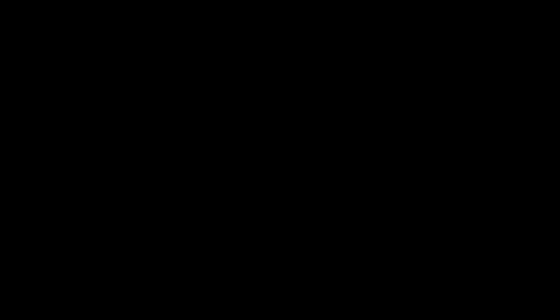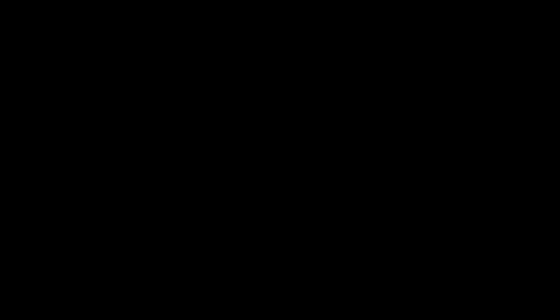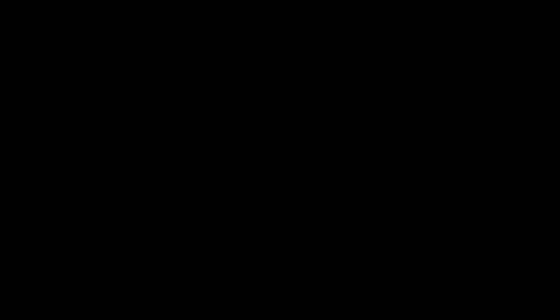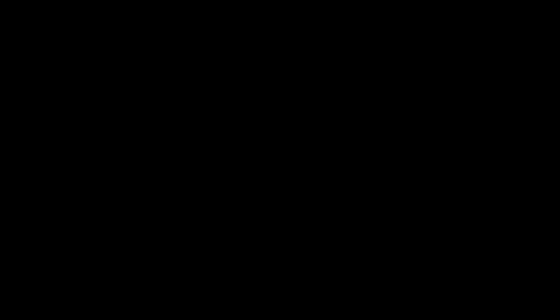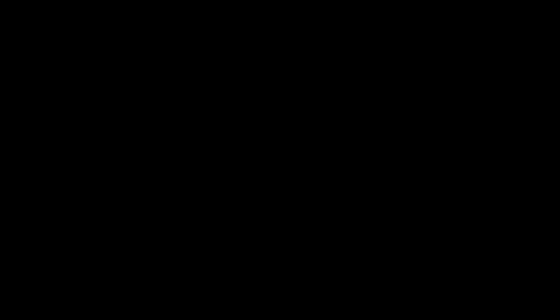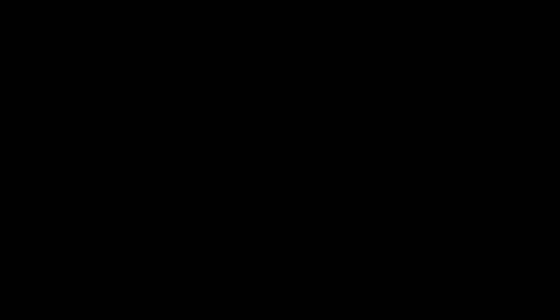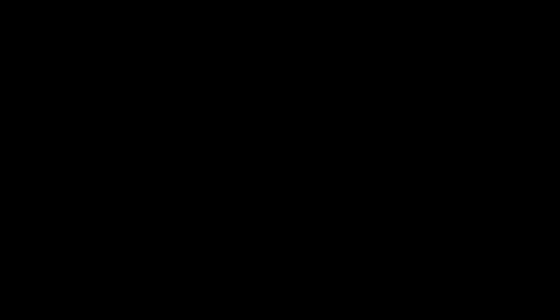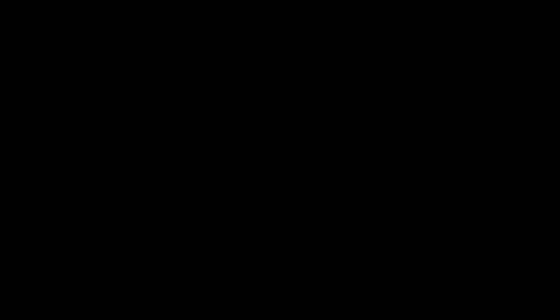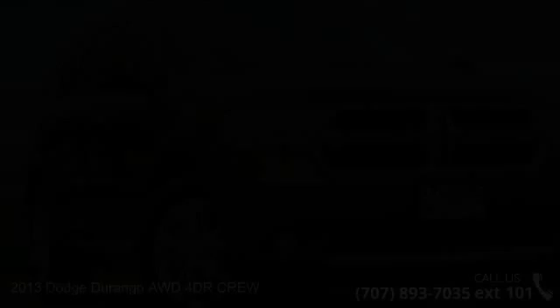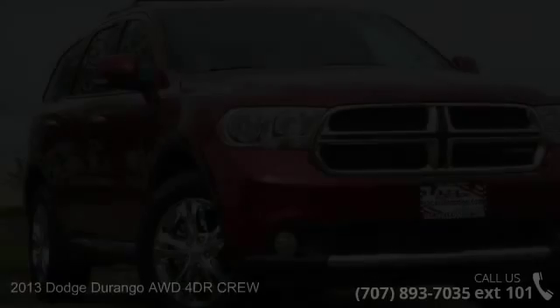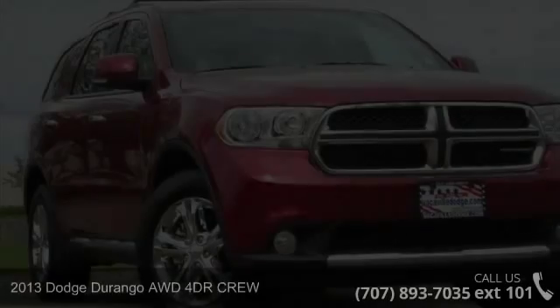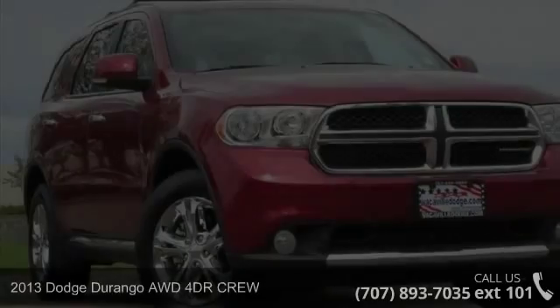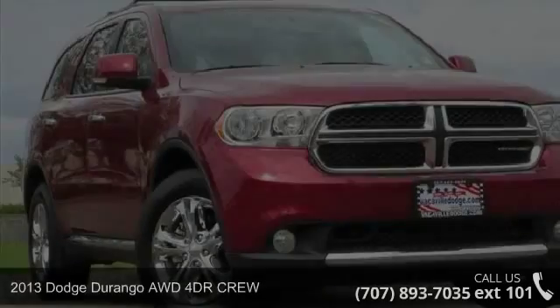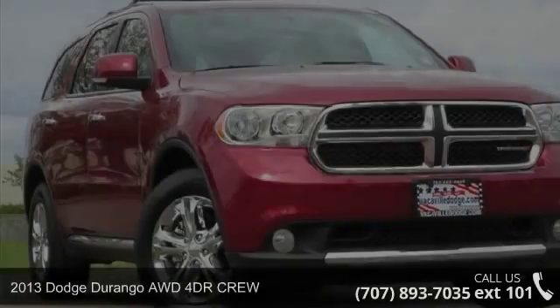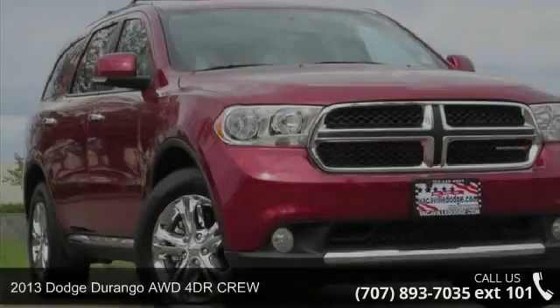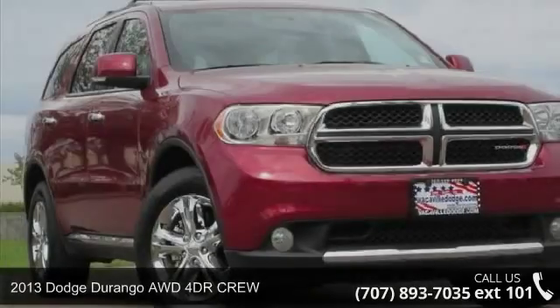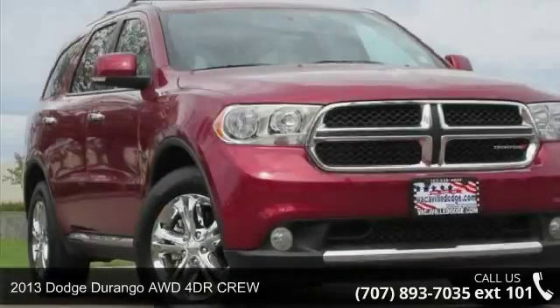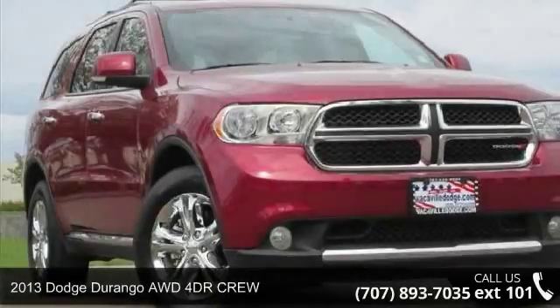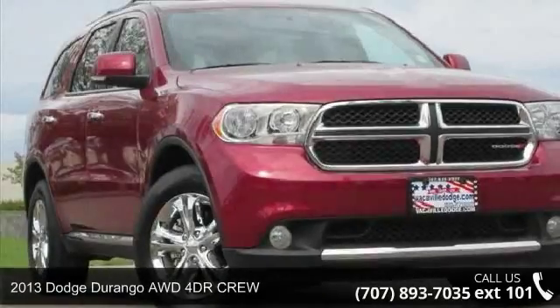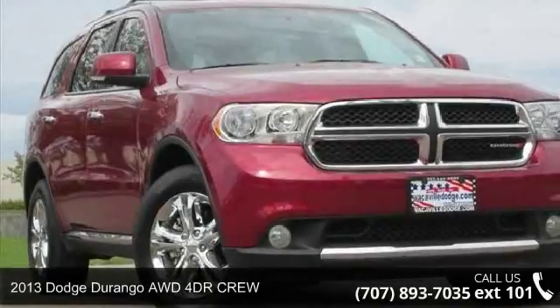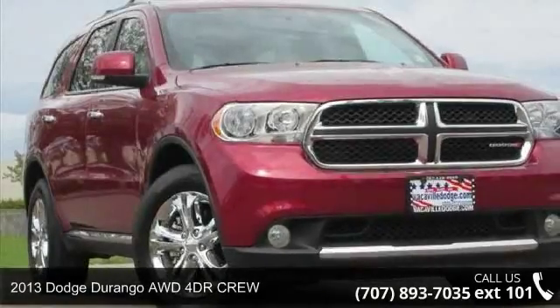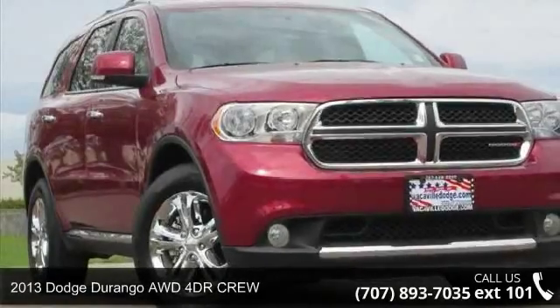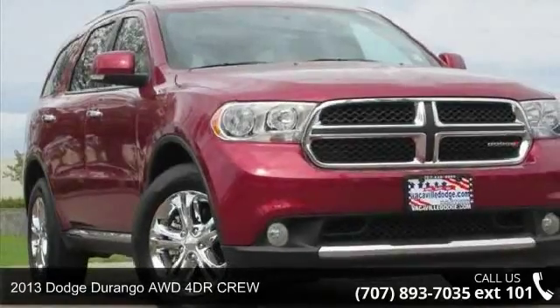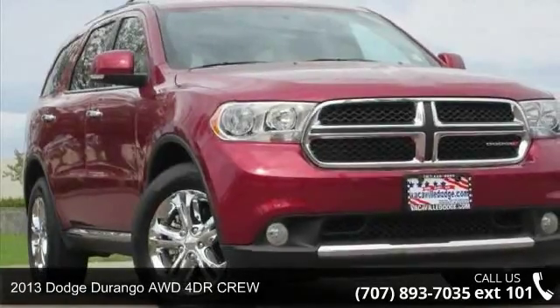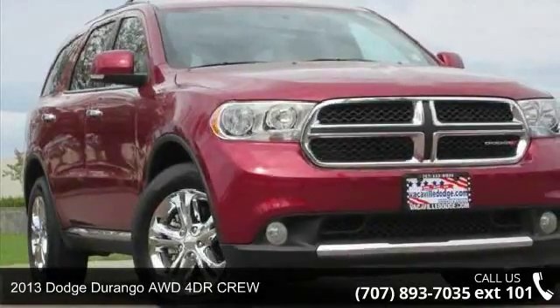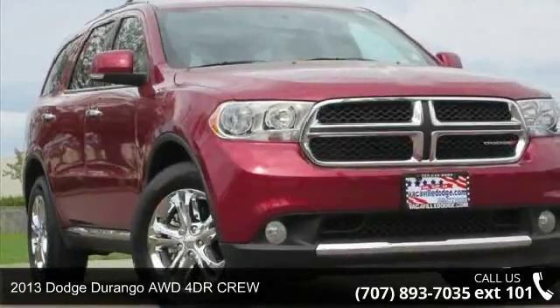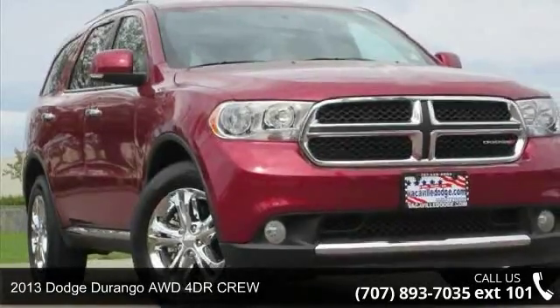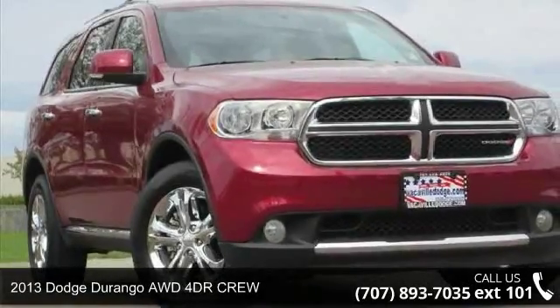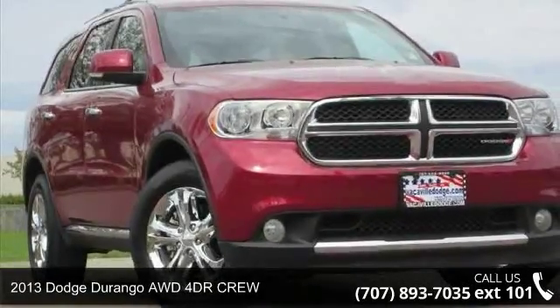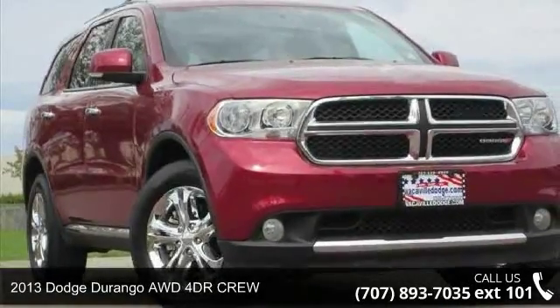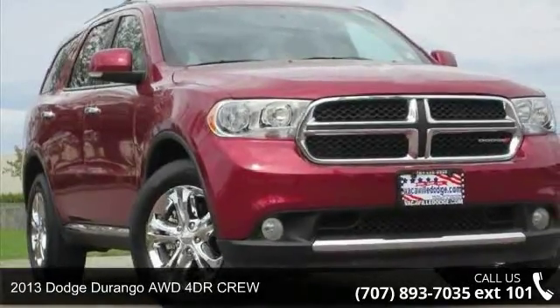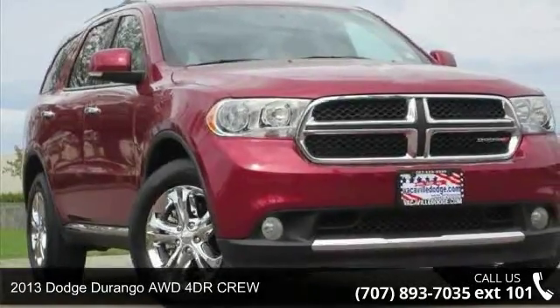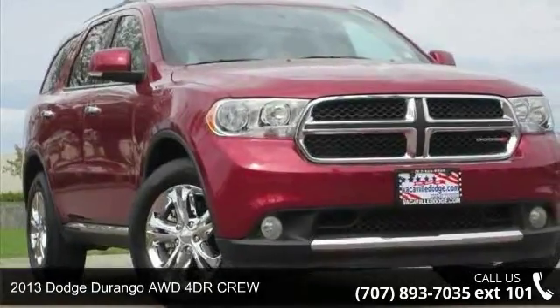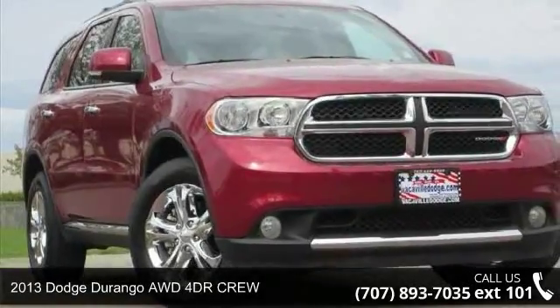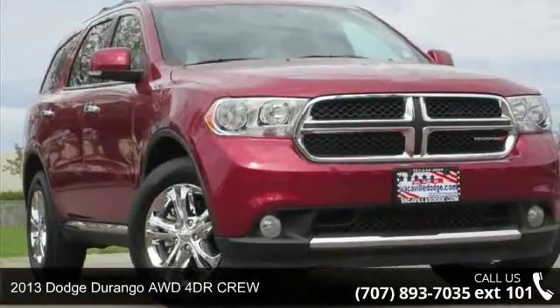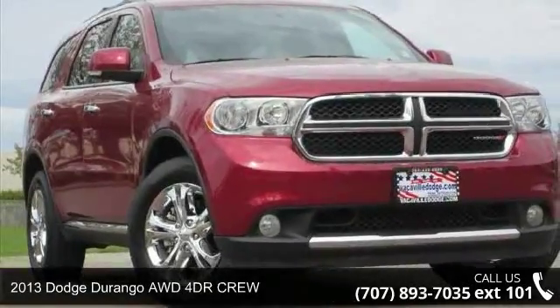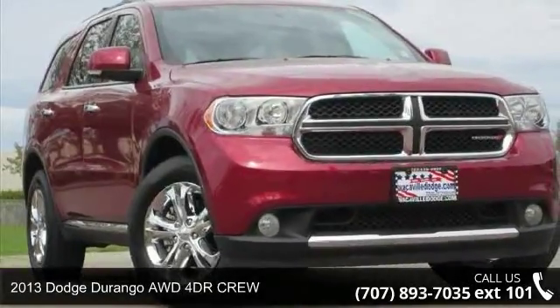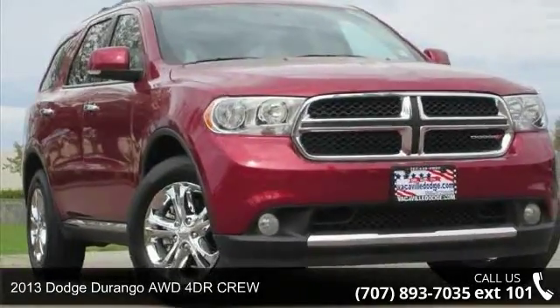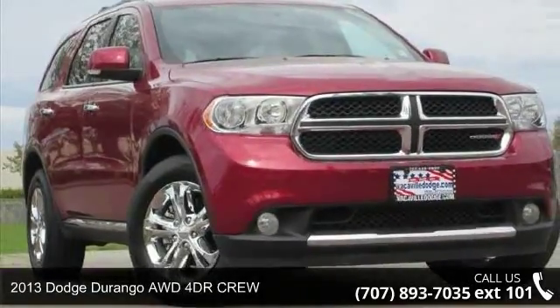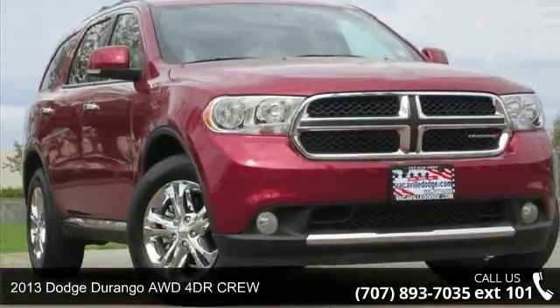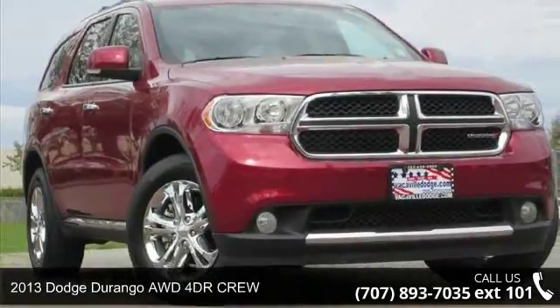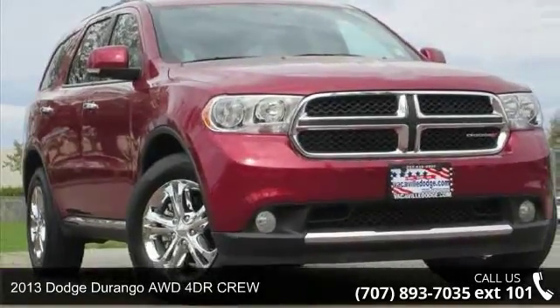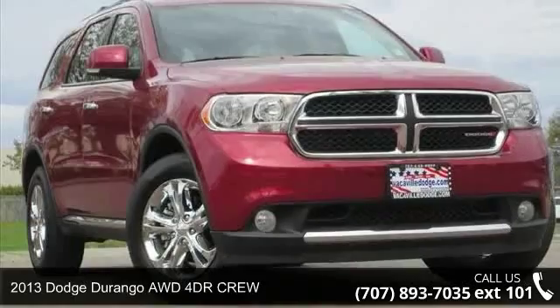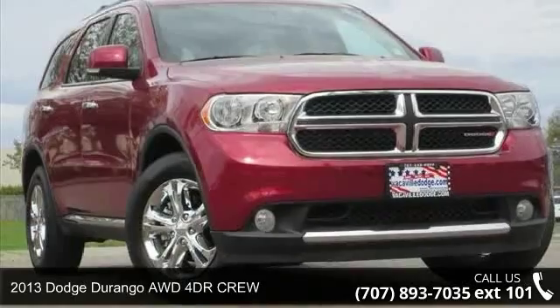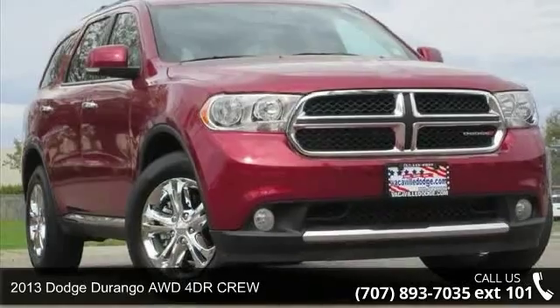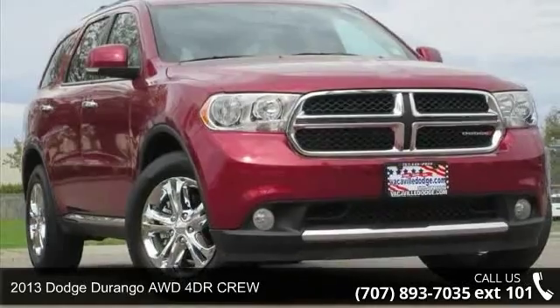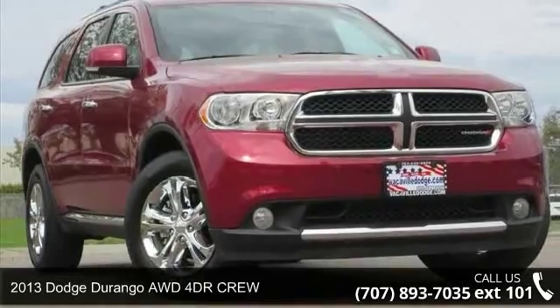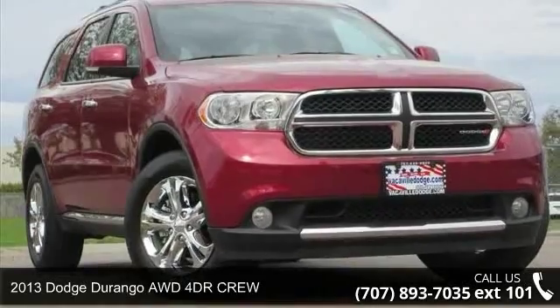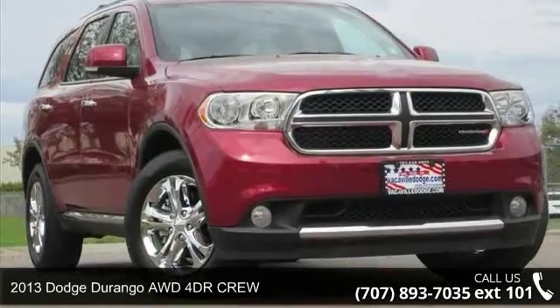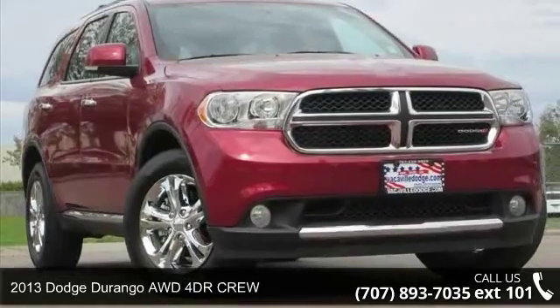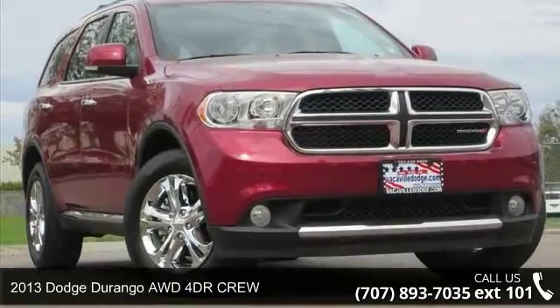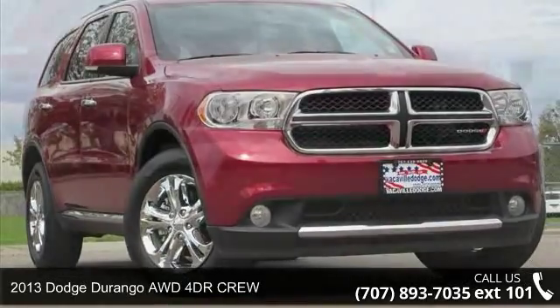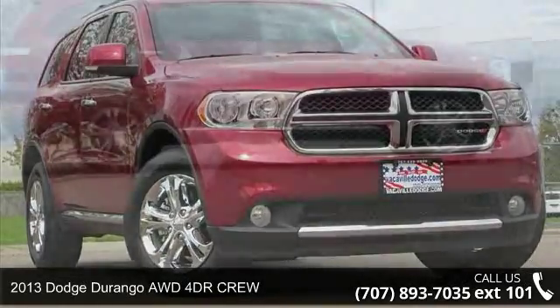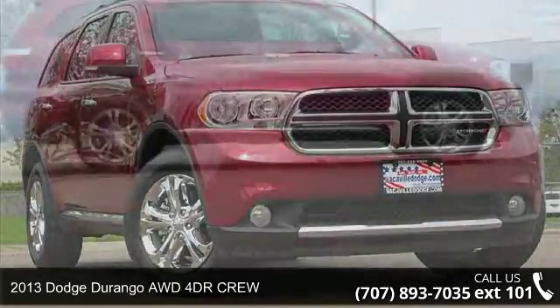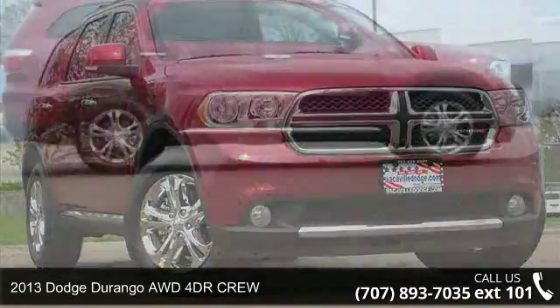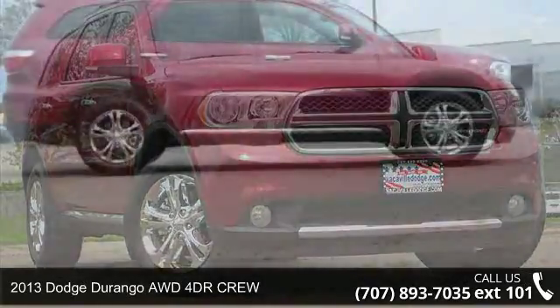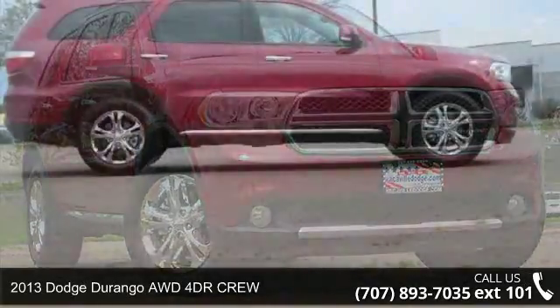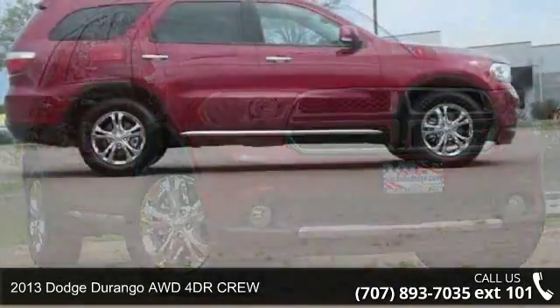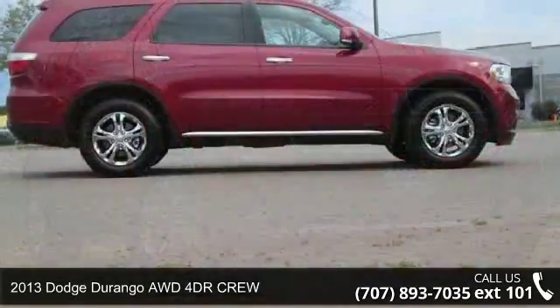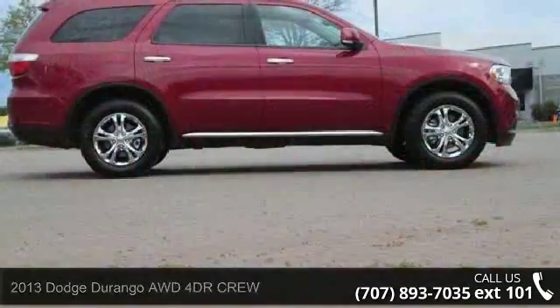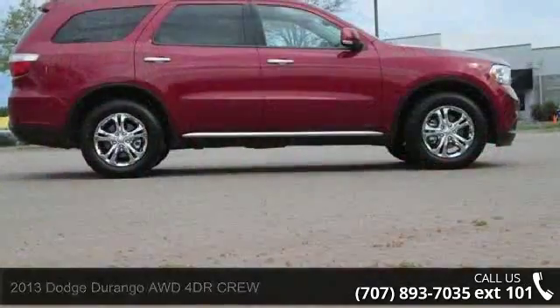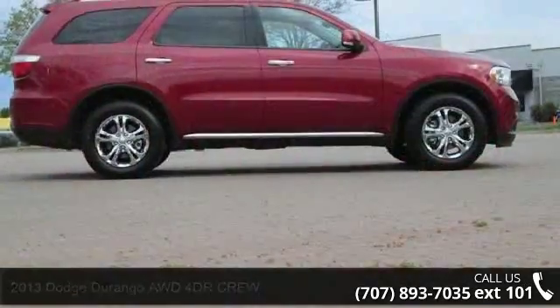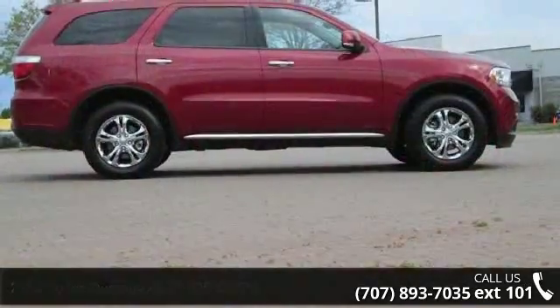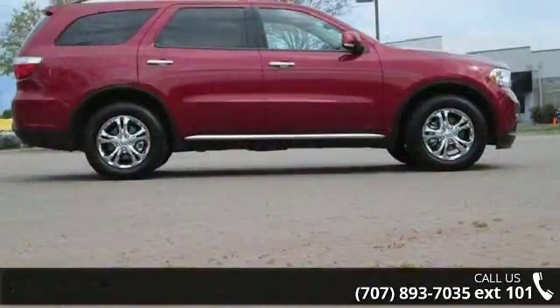Presenting the 2013 Dodge Durango. If you are looking for a first-rate auto, this one could be yours today.